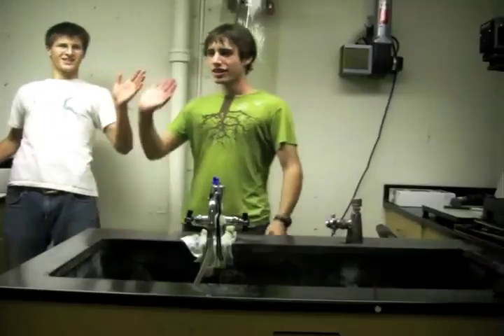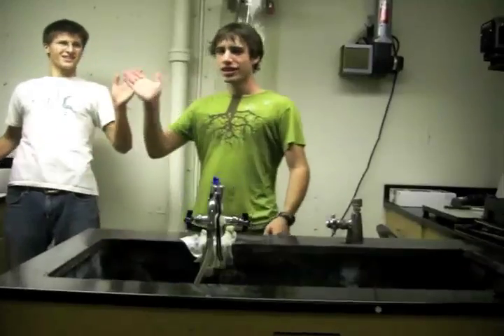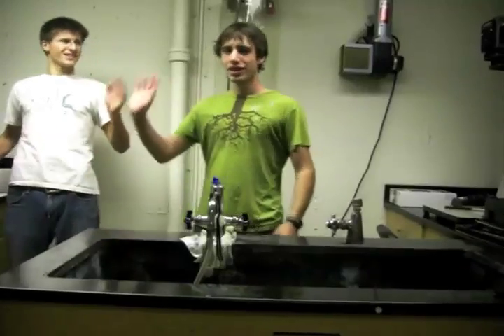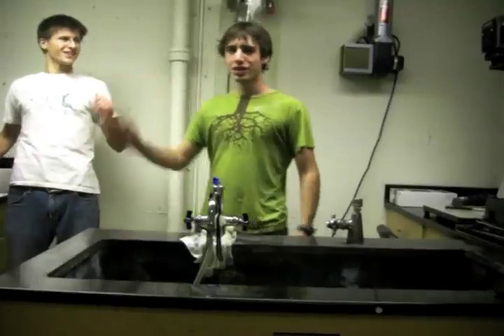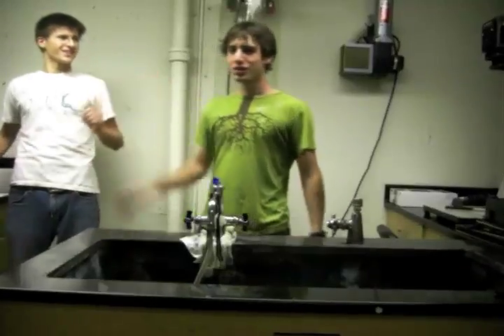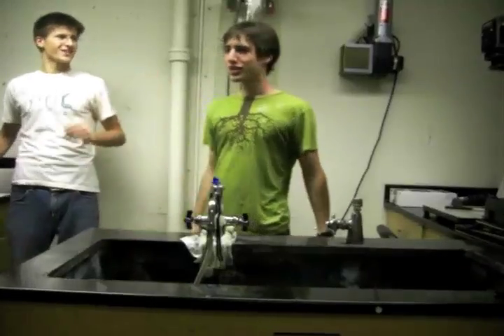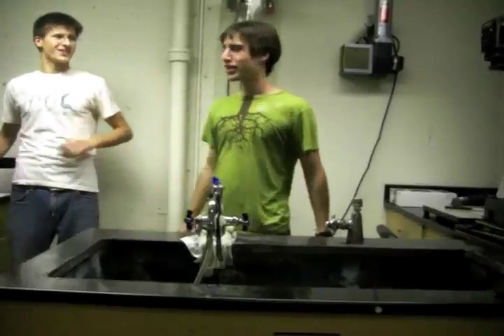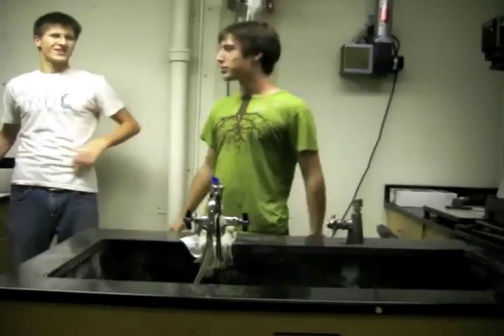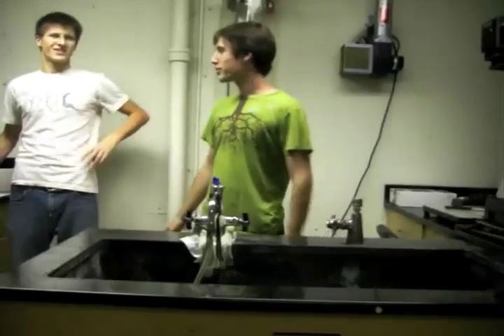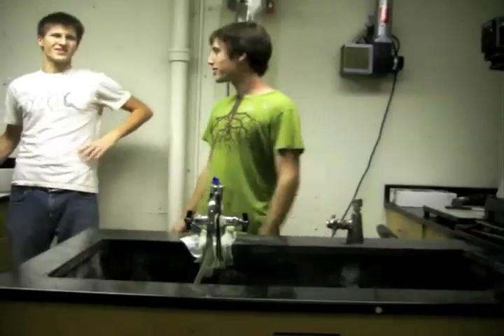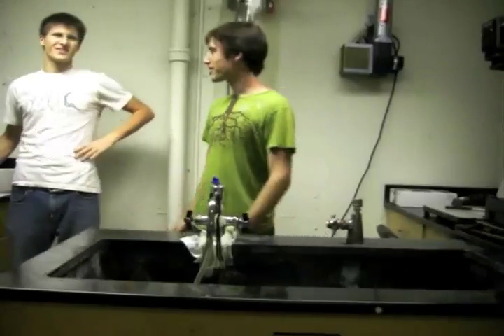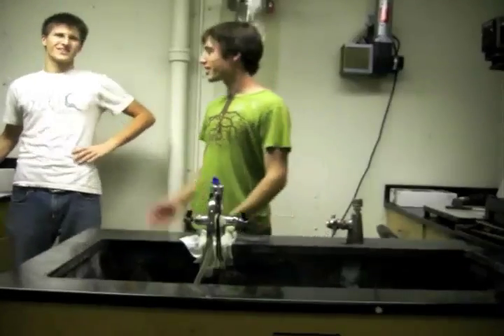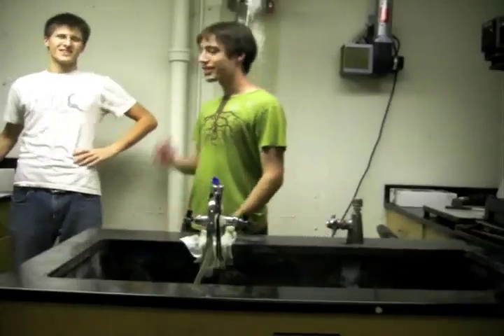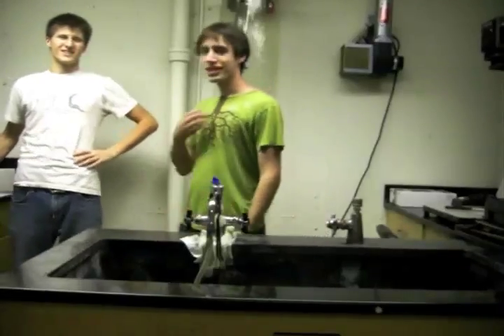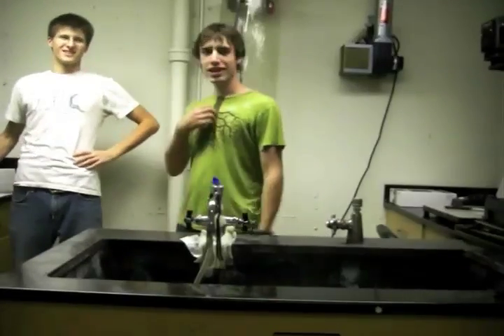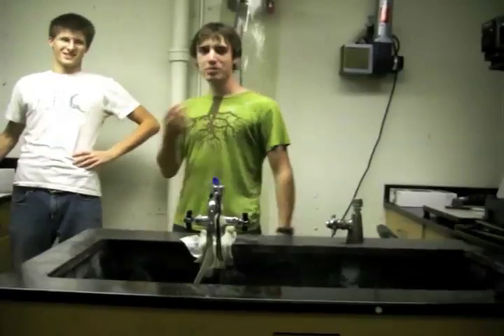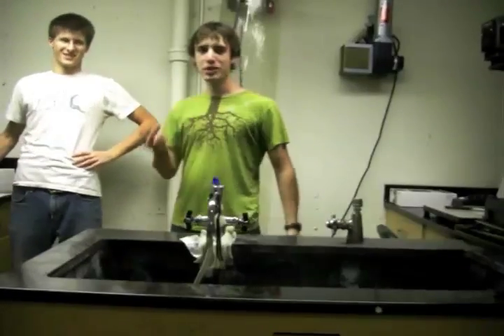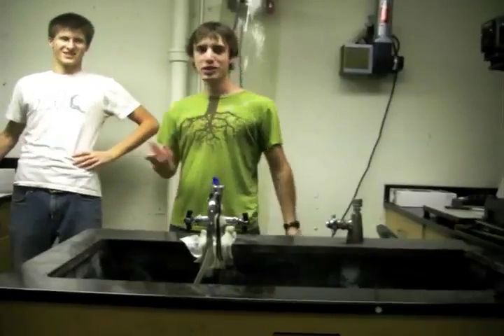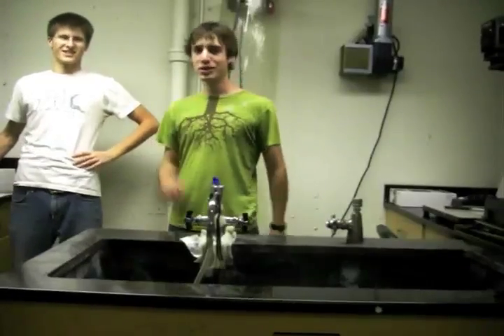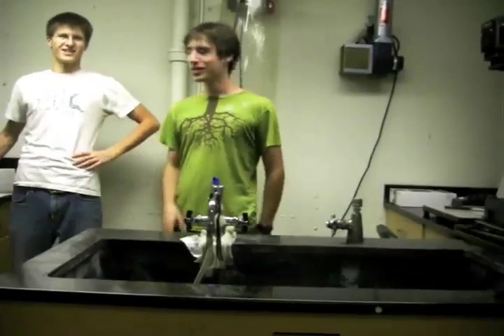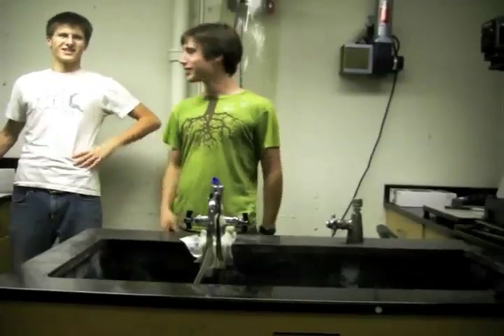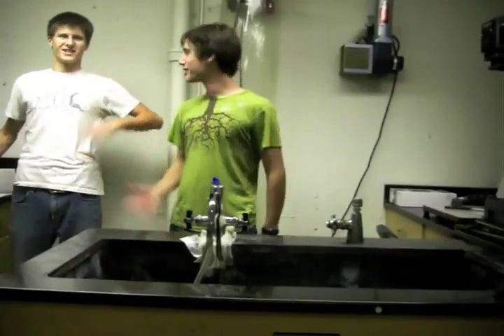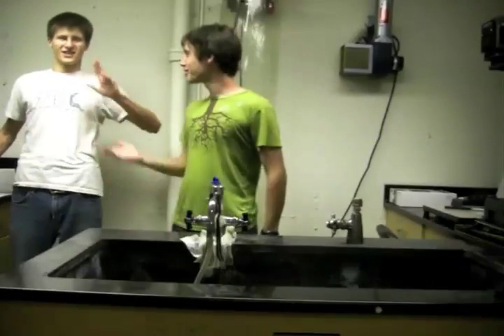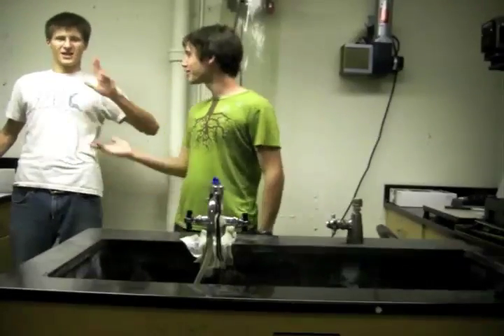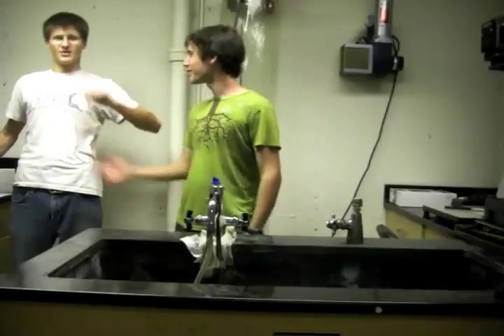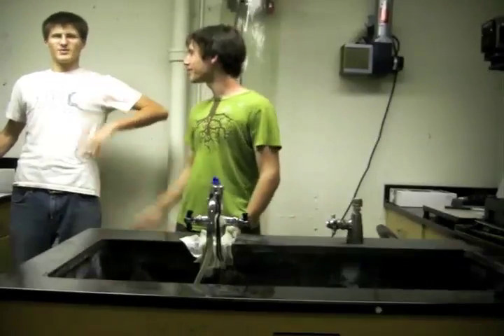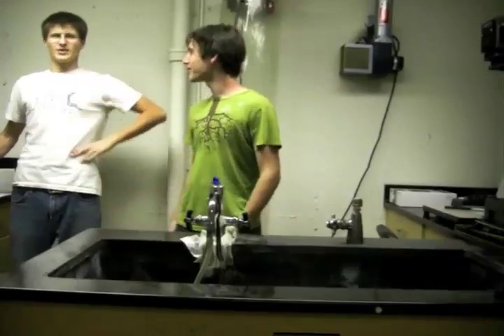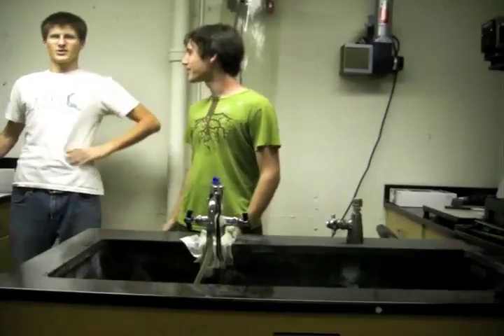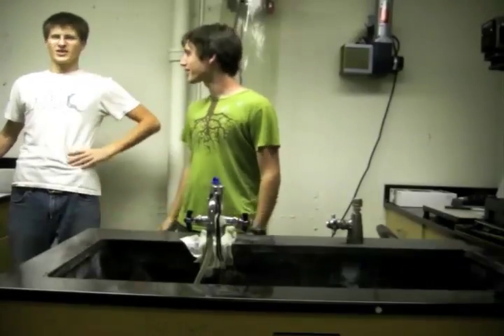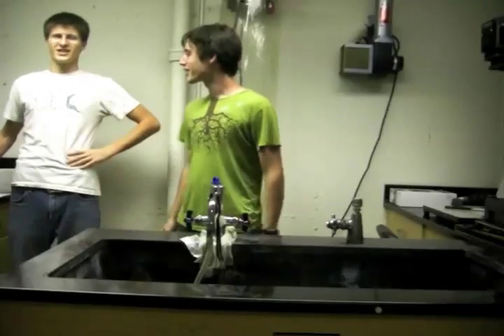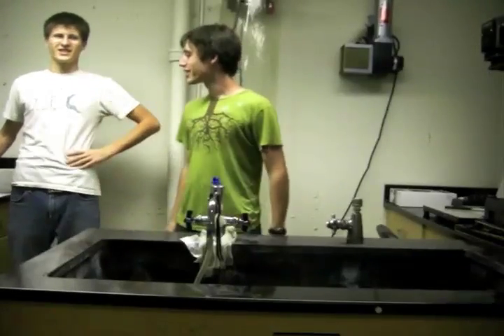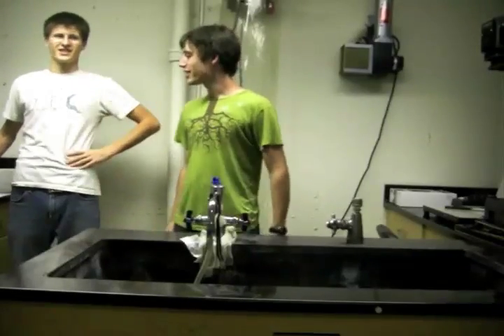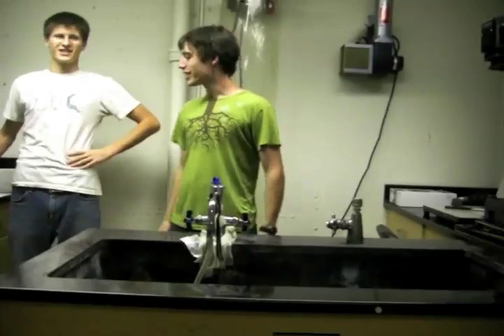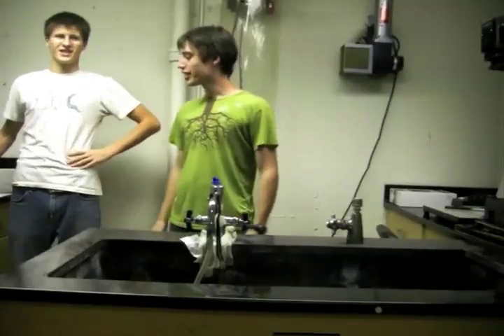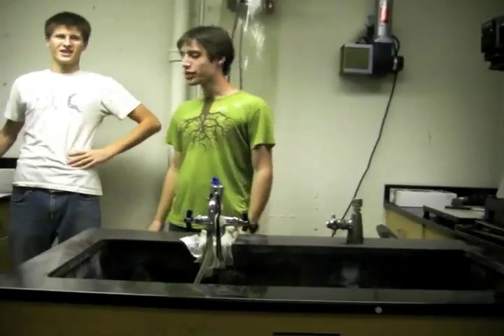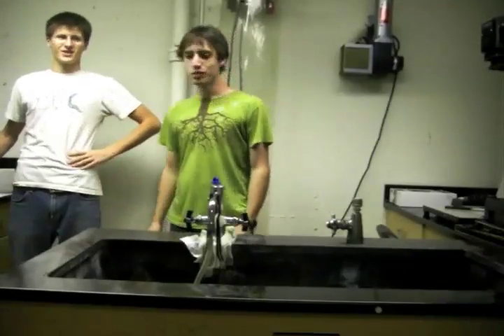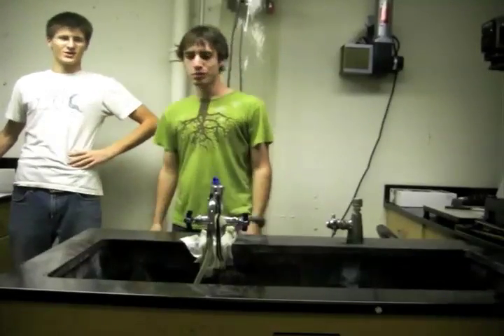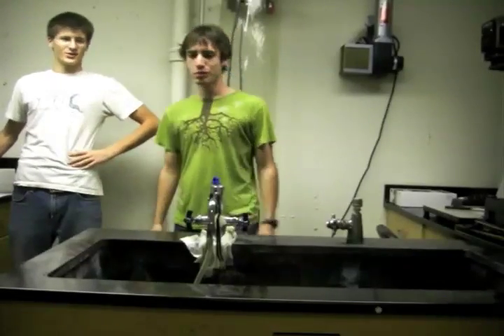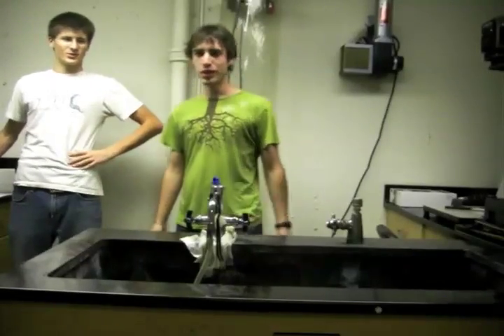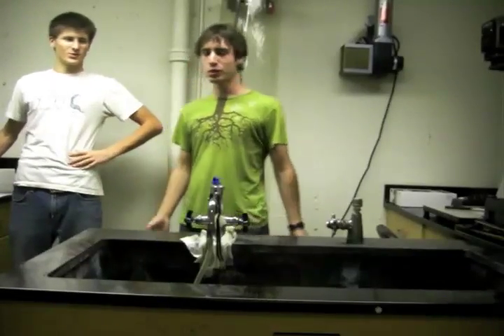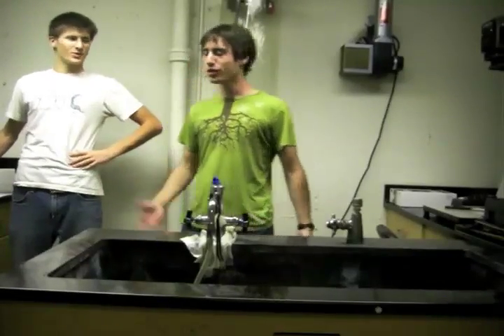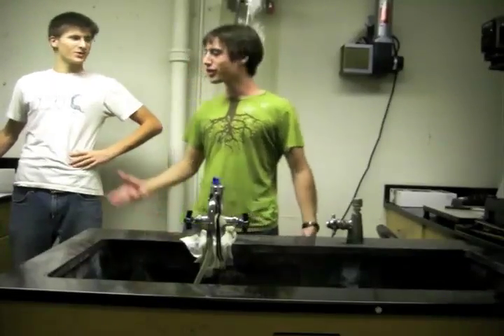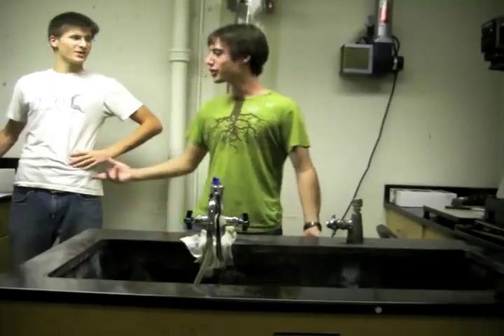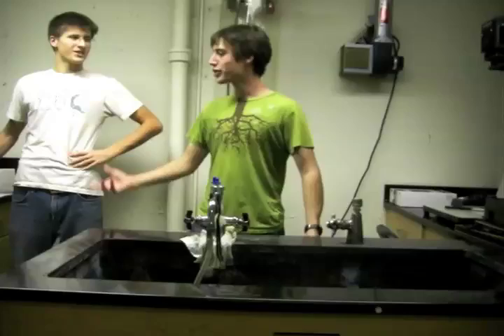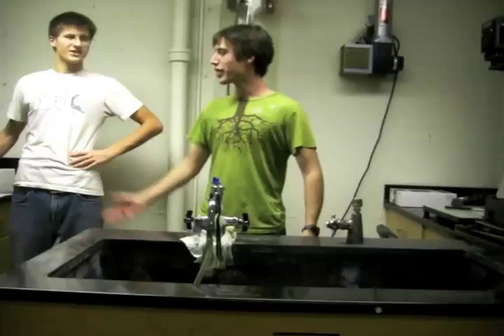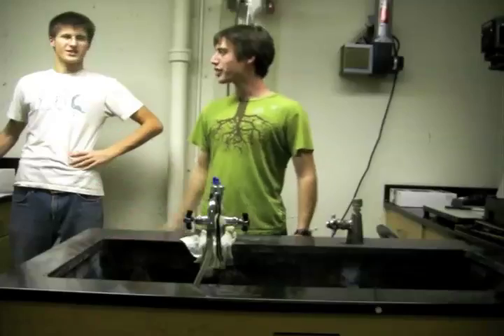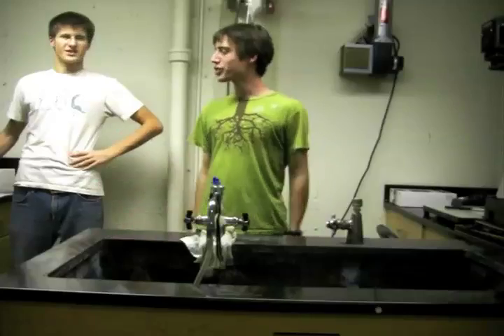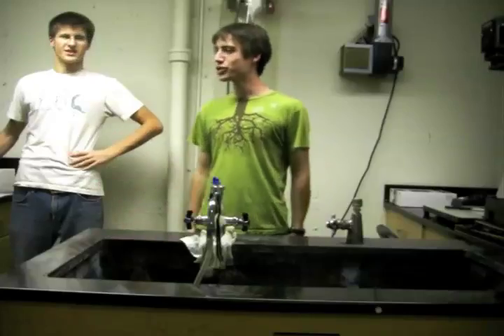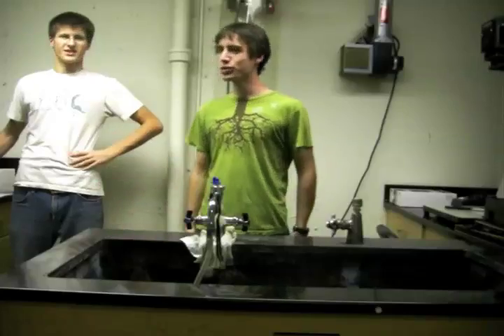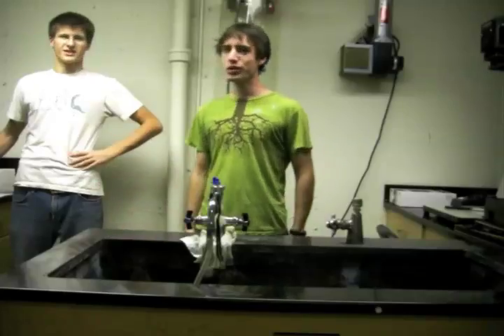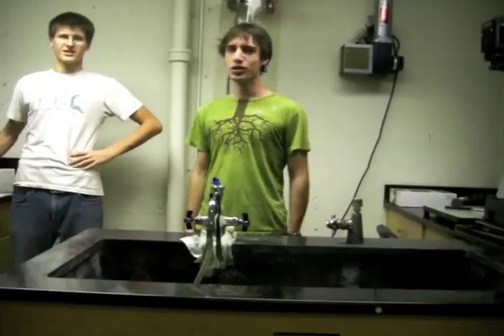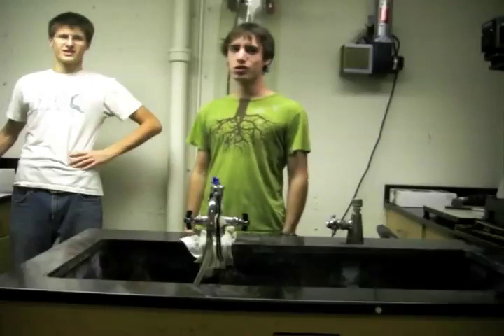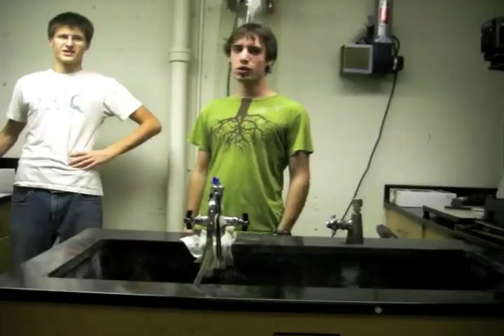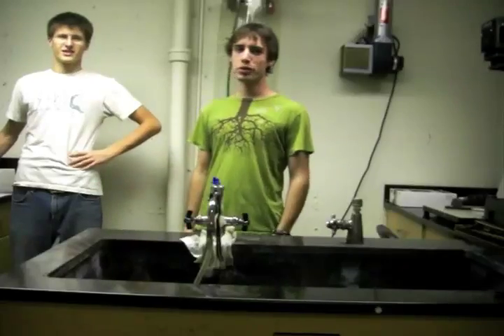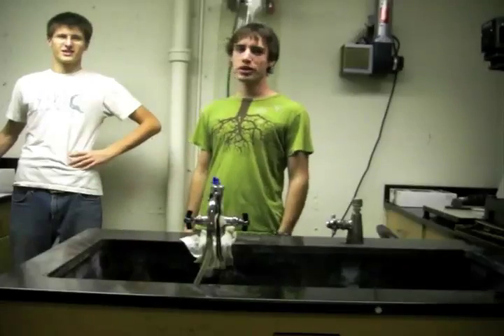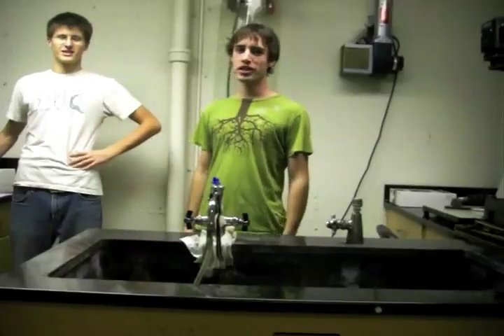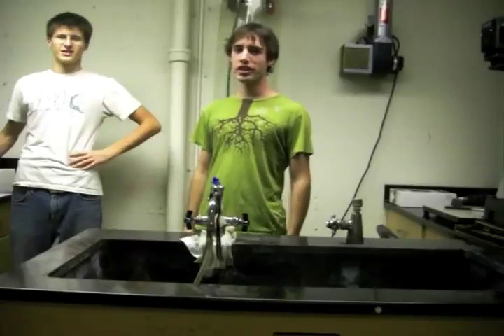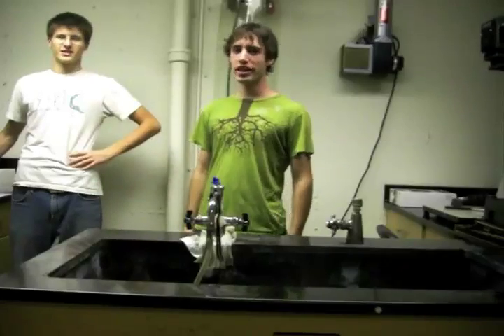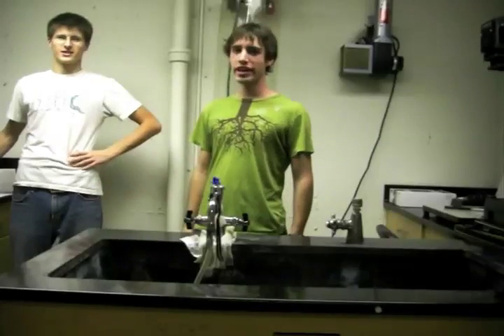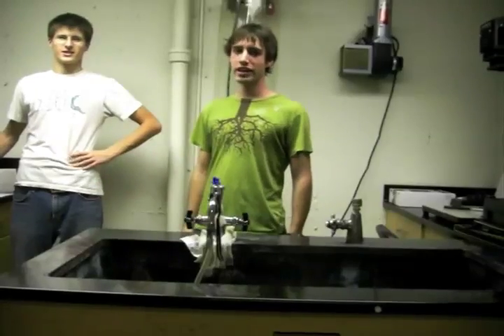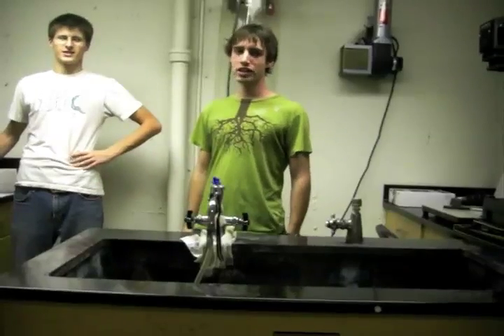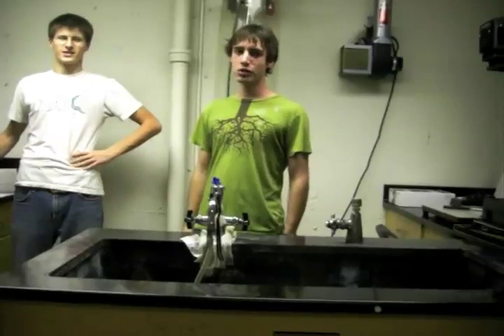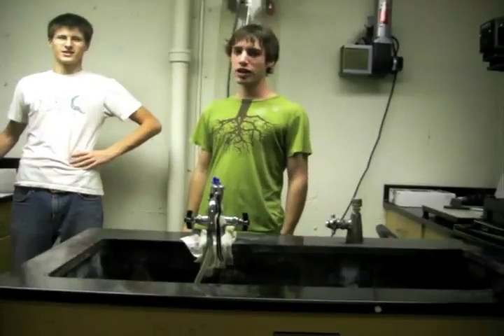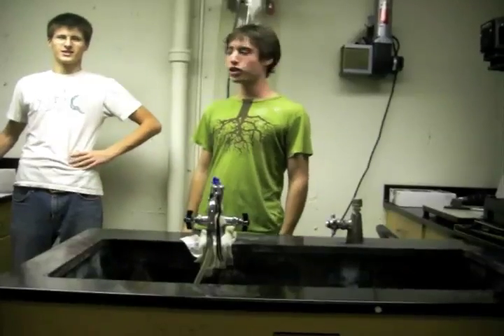Hello Science Plus! I'm Neil and I'm Dimitri, and we're going to show you how to do a strawberry DNA extraction.